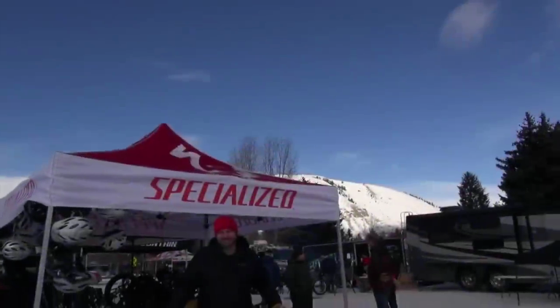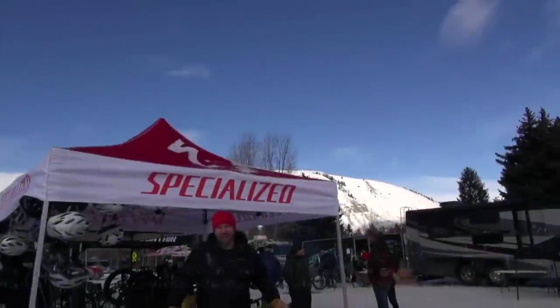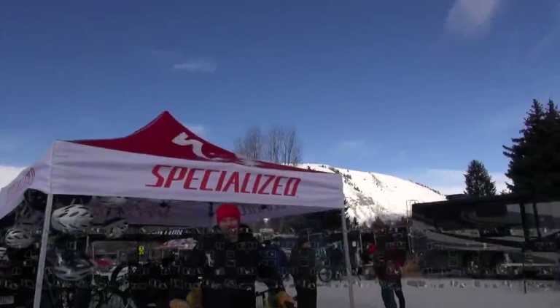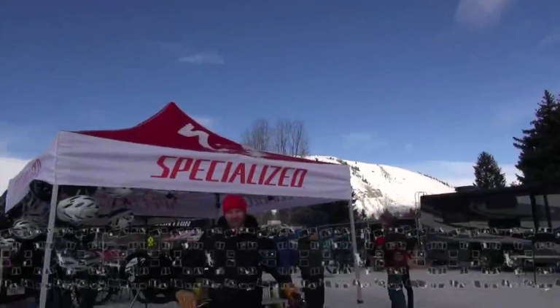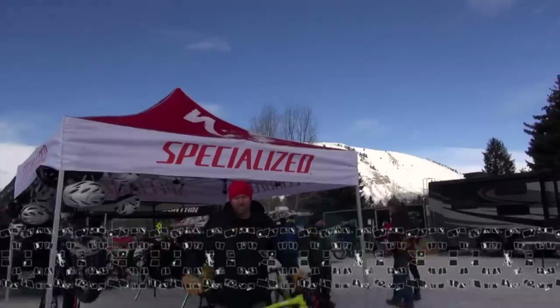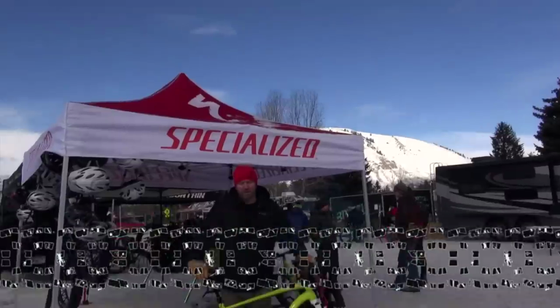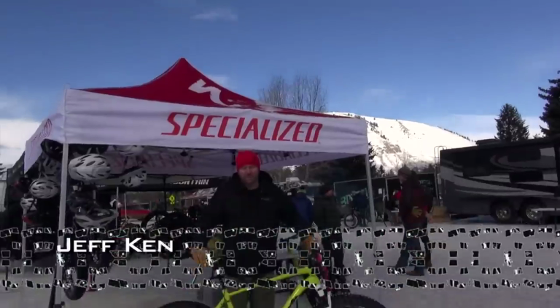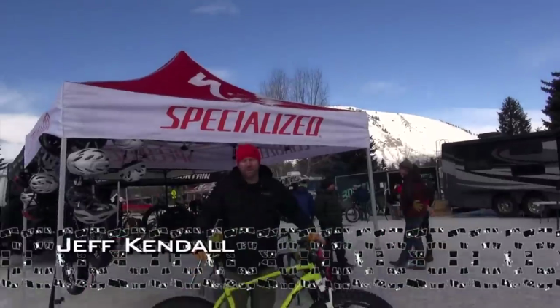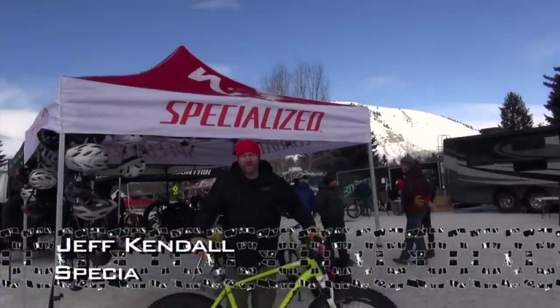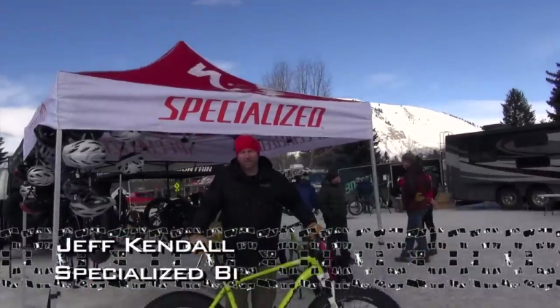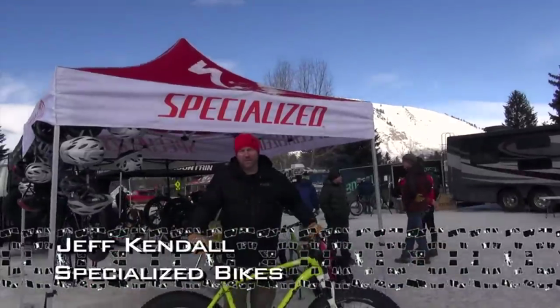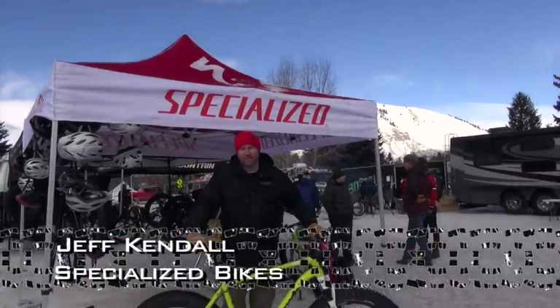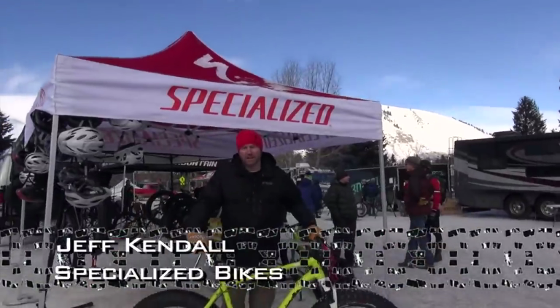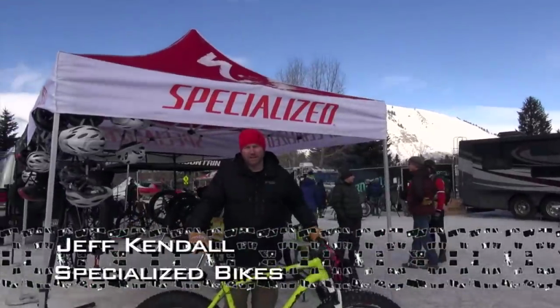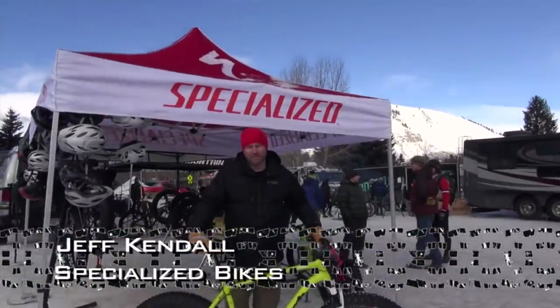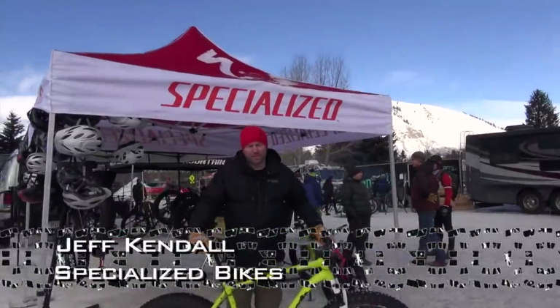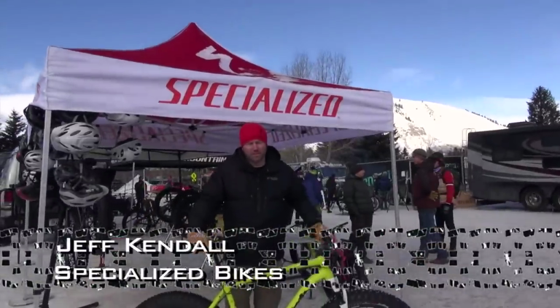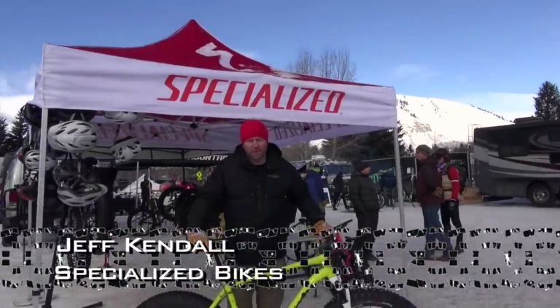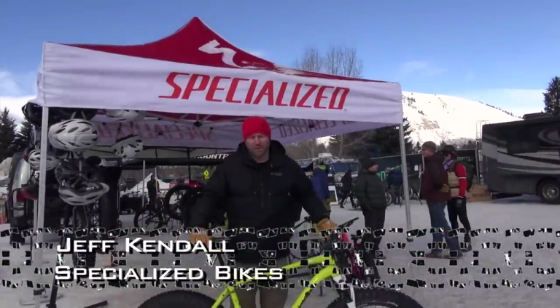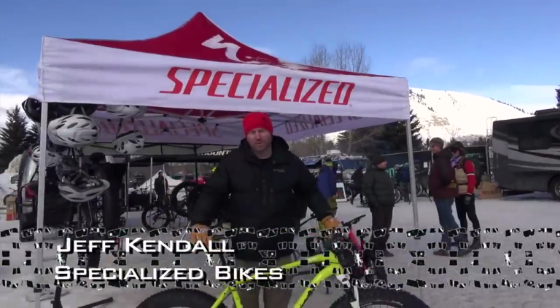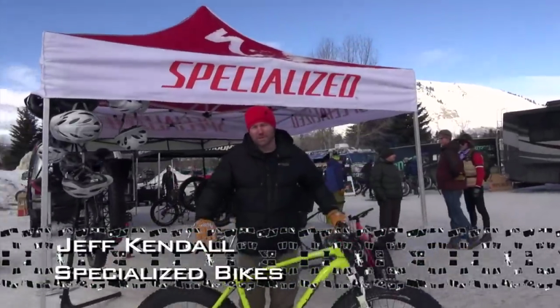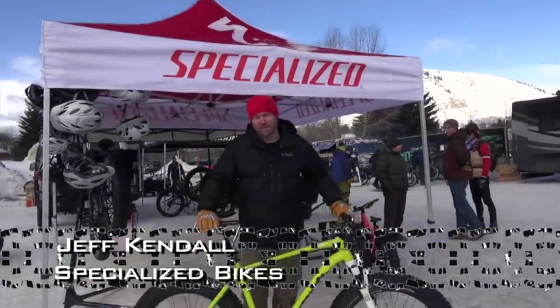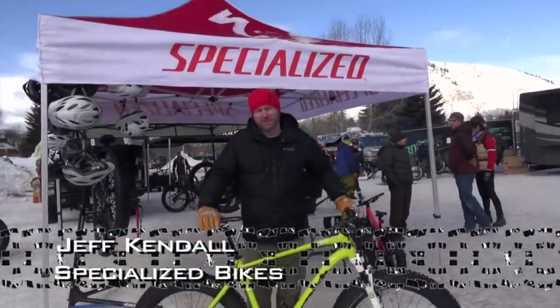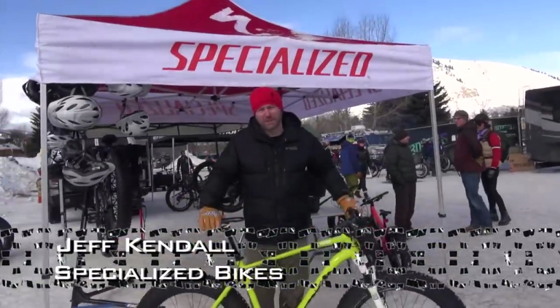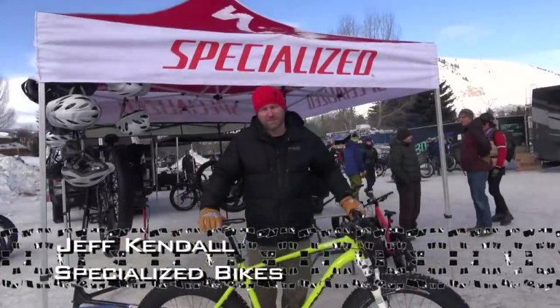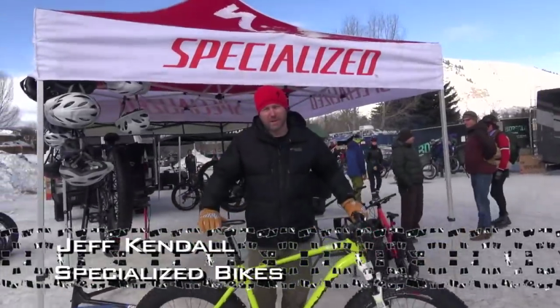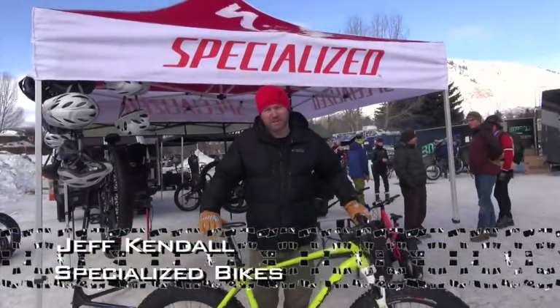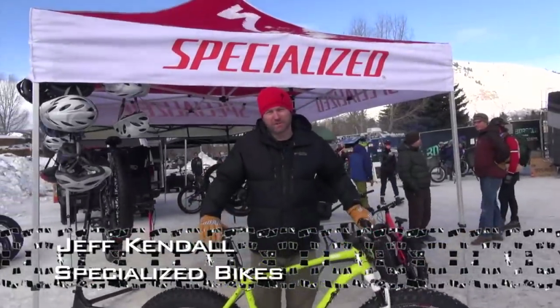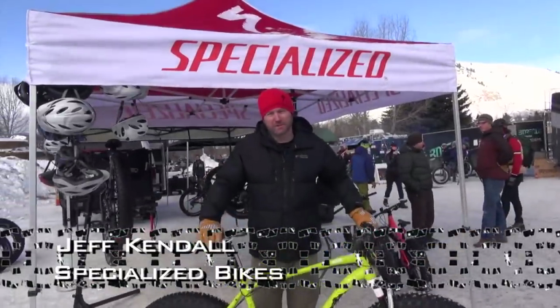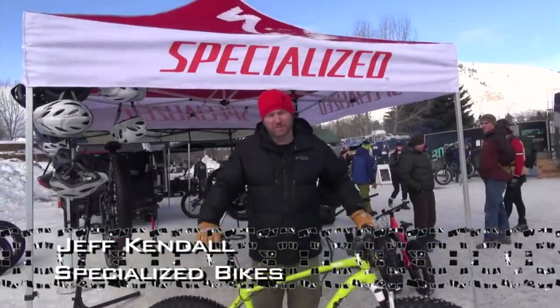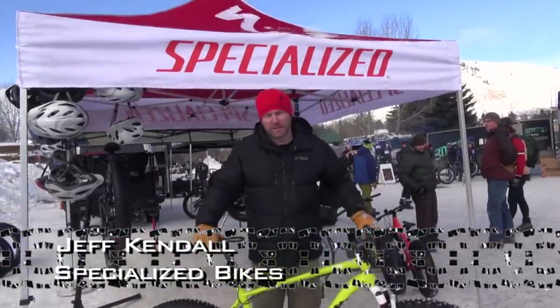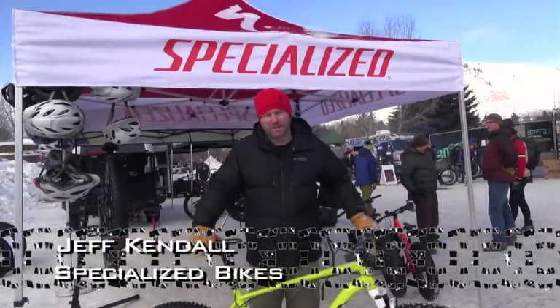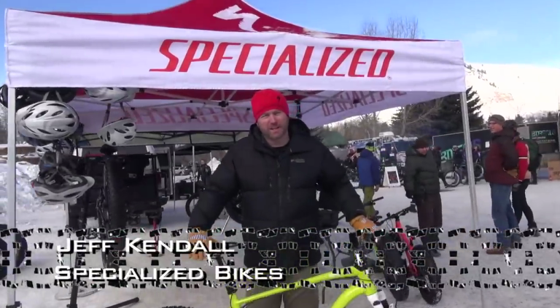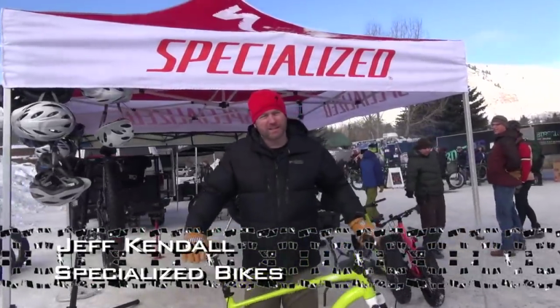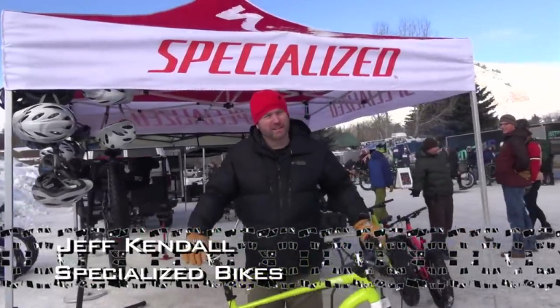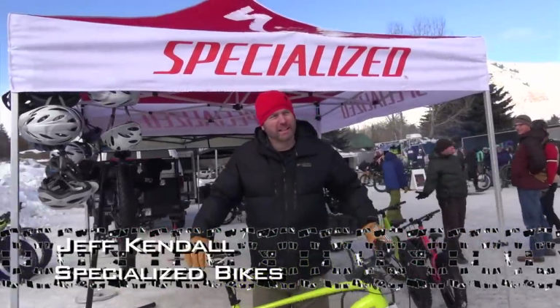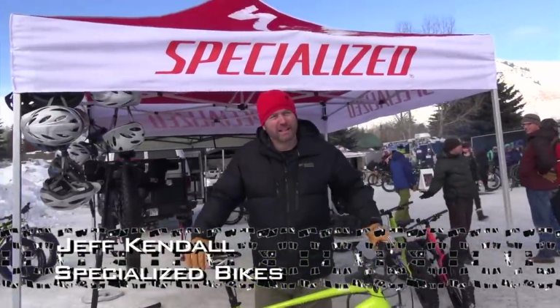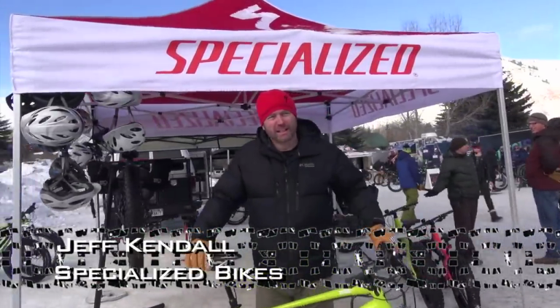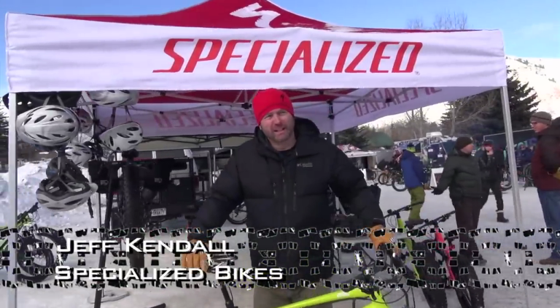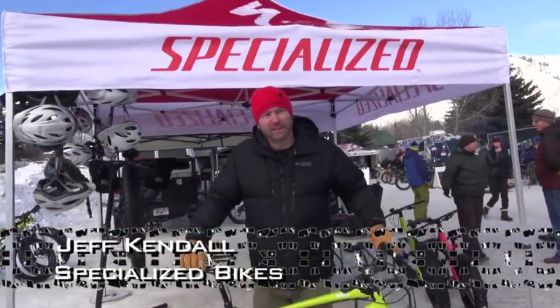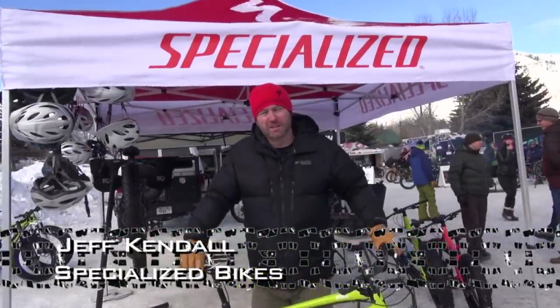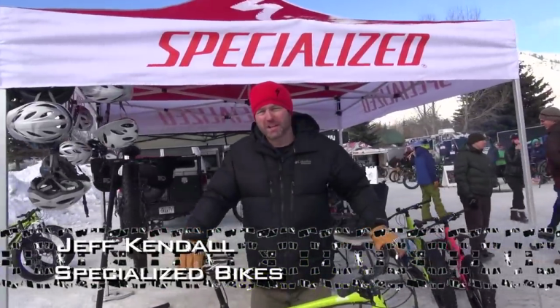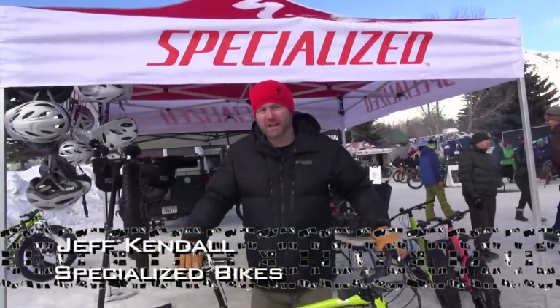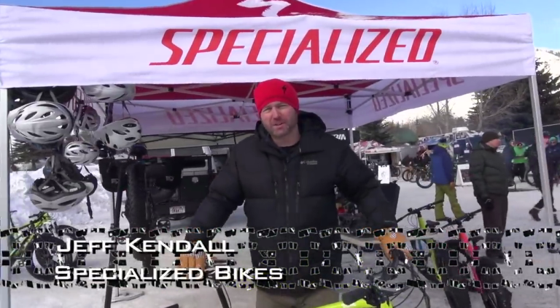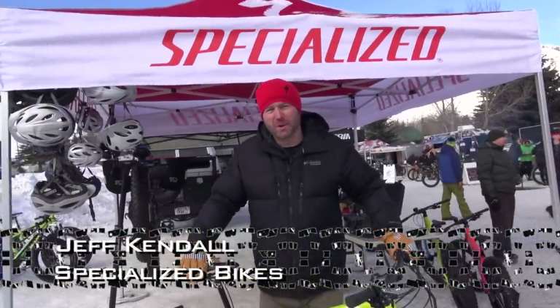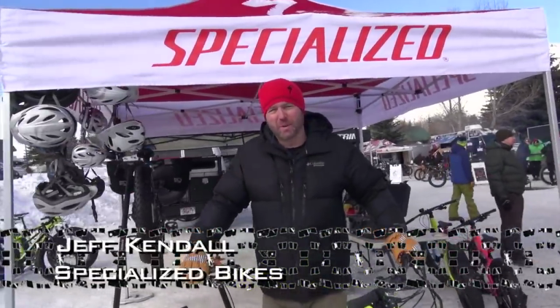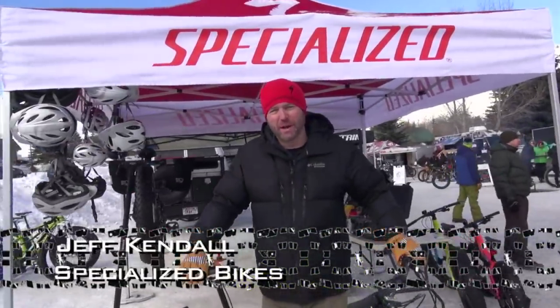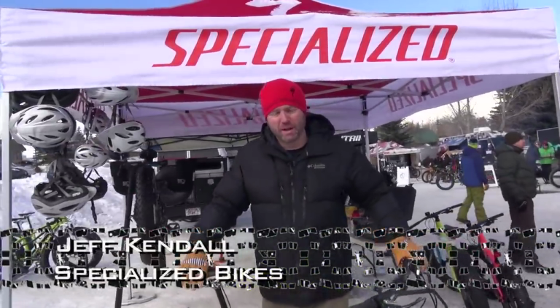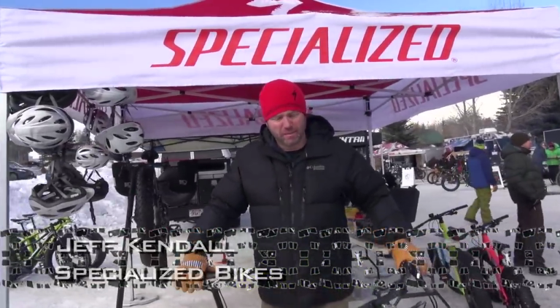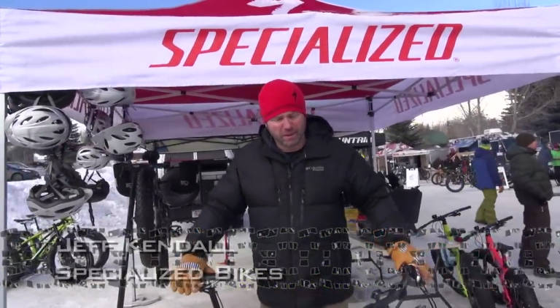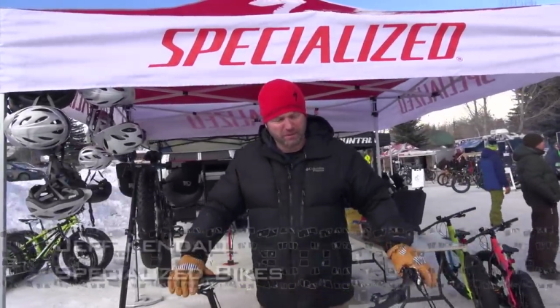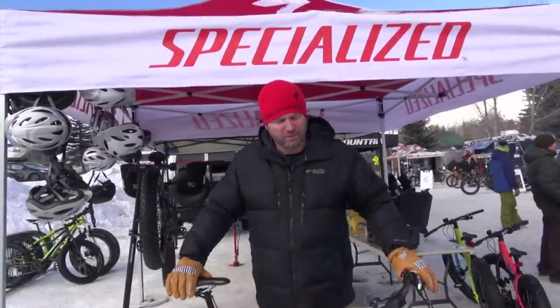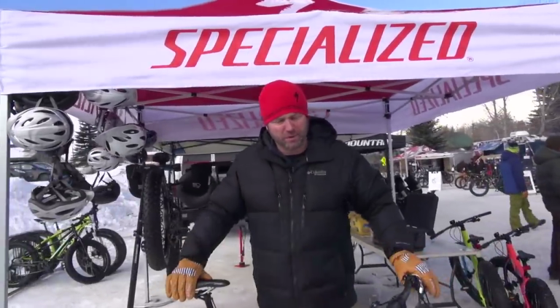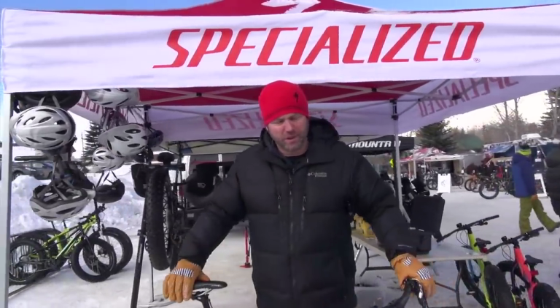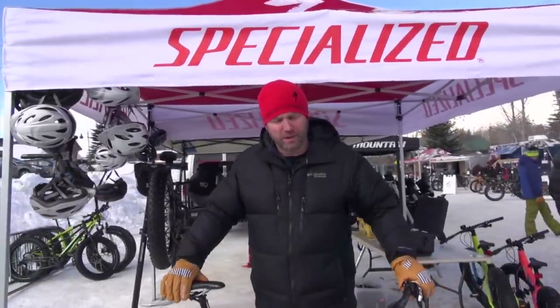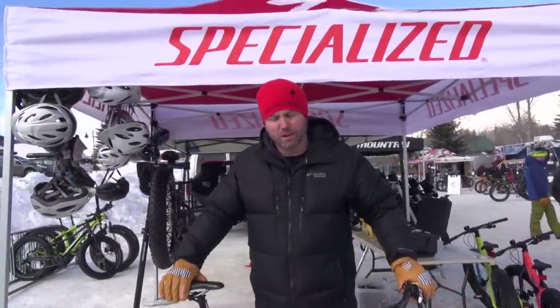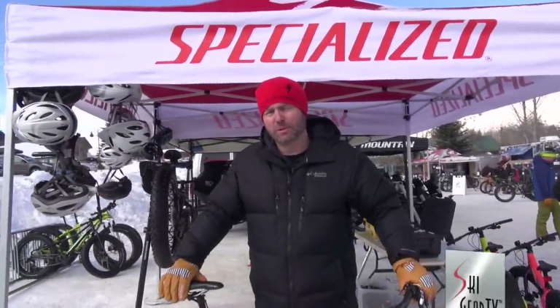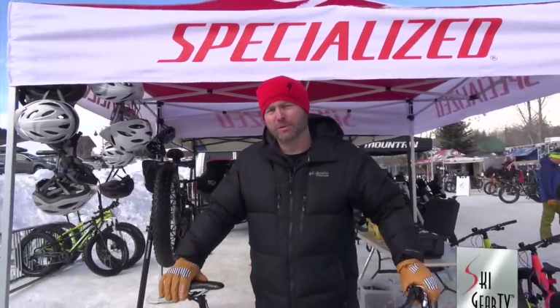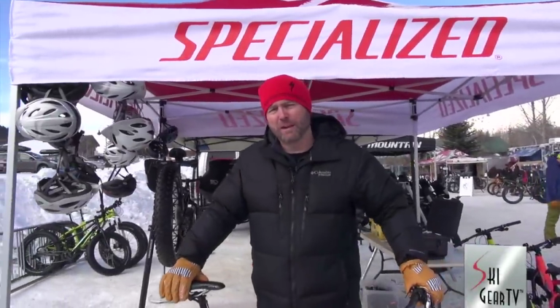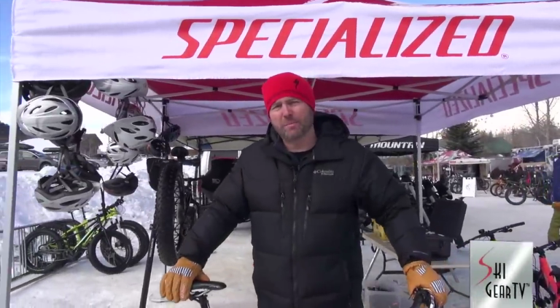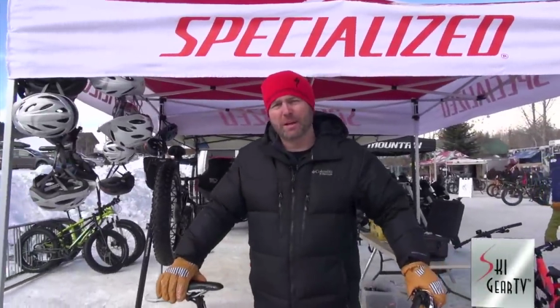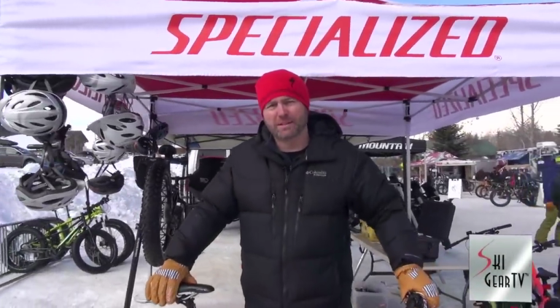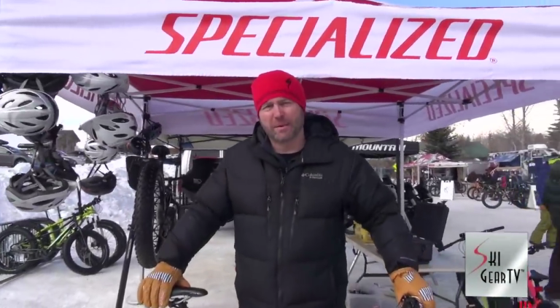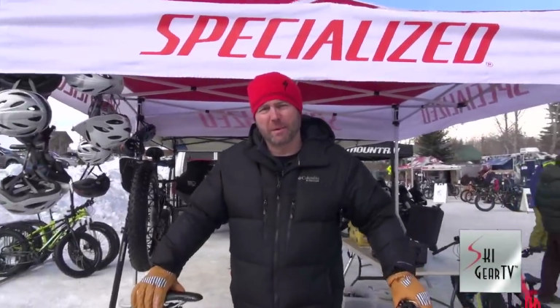Hi, good morning. My name is Jeff Kendall. I'm the North Regional Sales Manager for Specialized, here in Jackson Hole, Wyoming for the Global Fat Bike Summit.